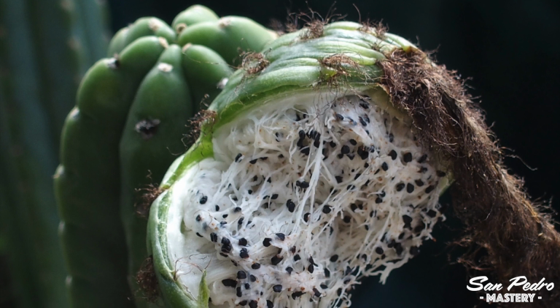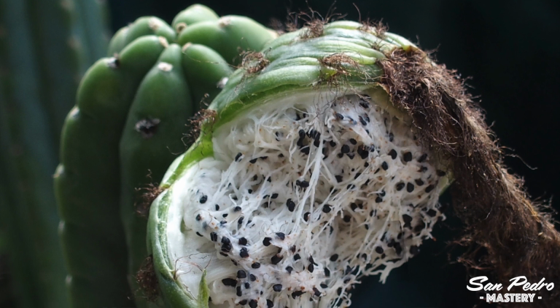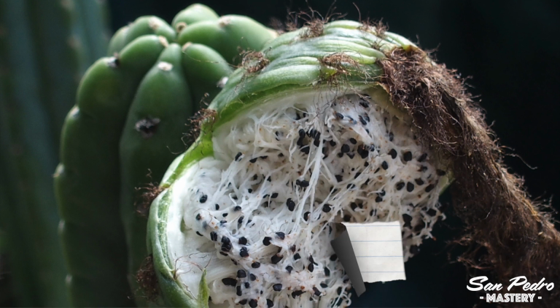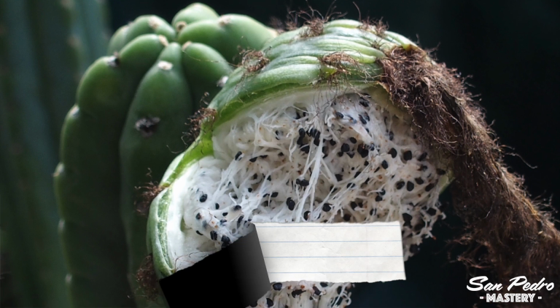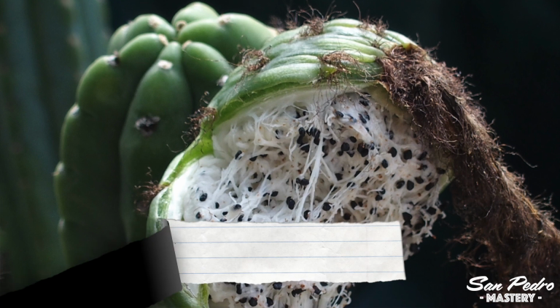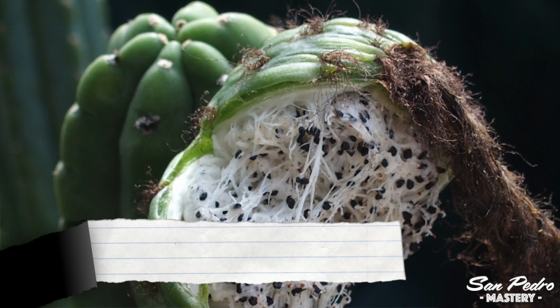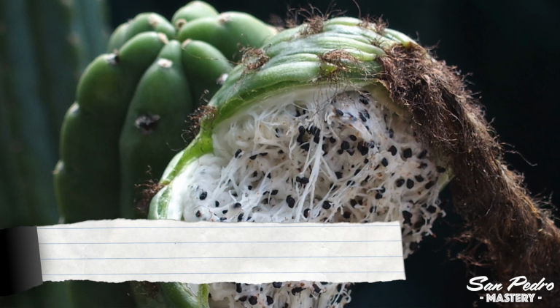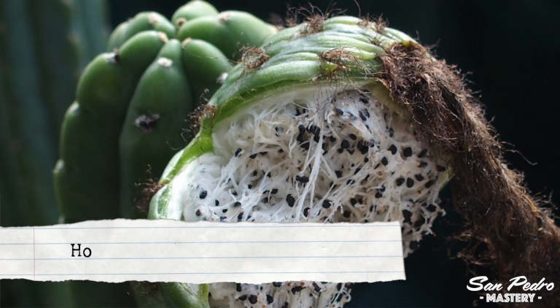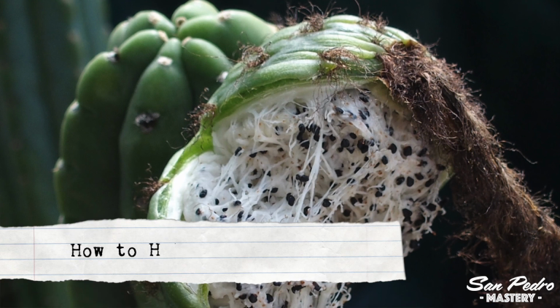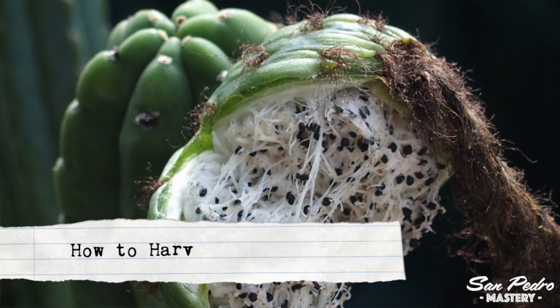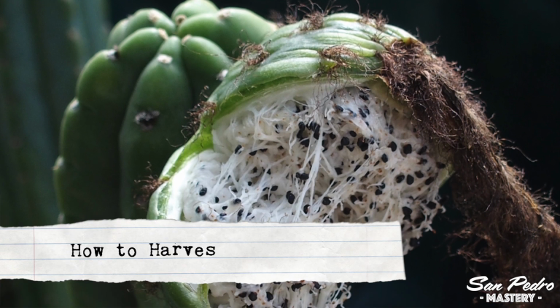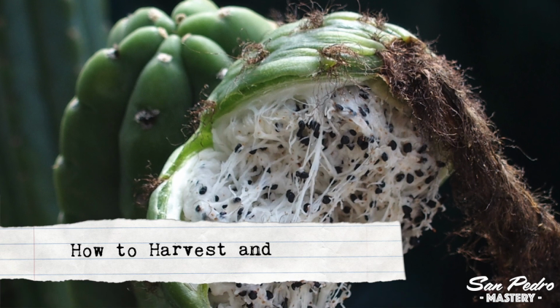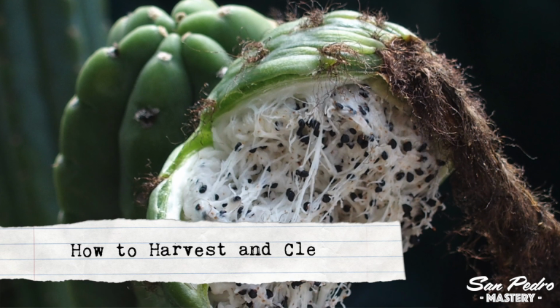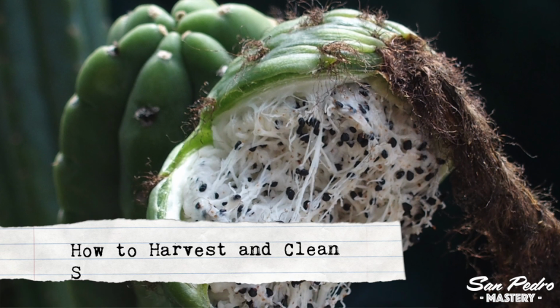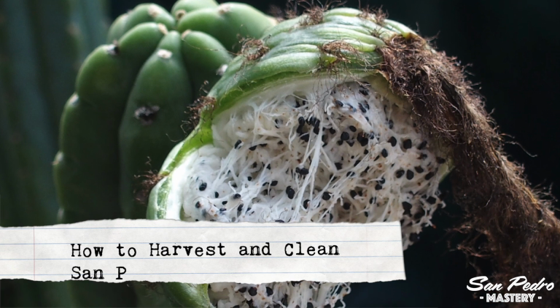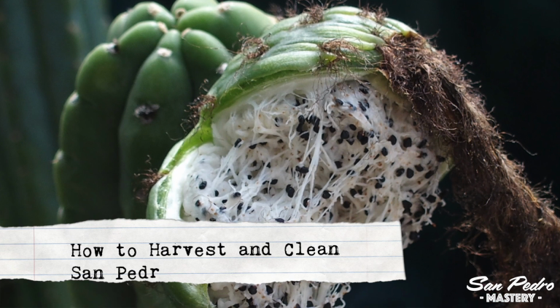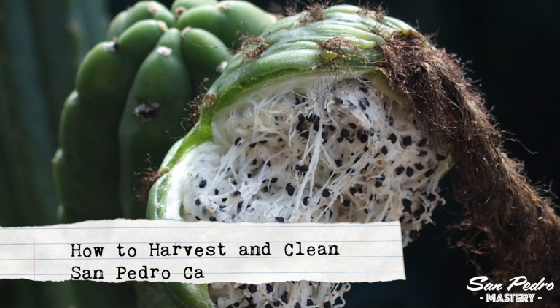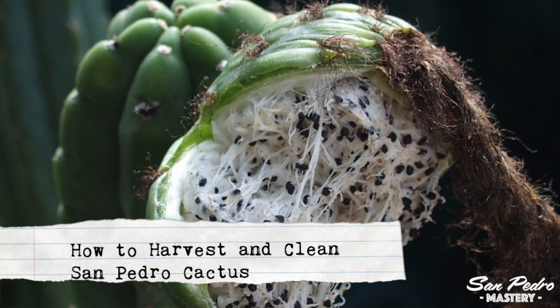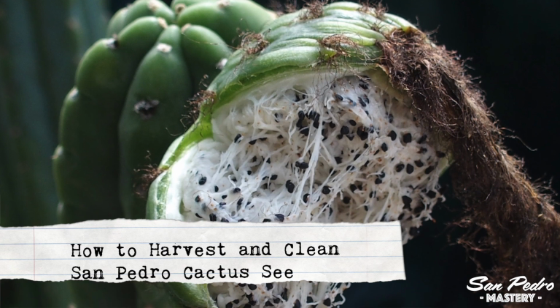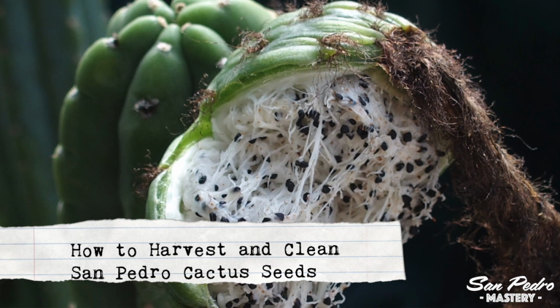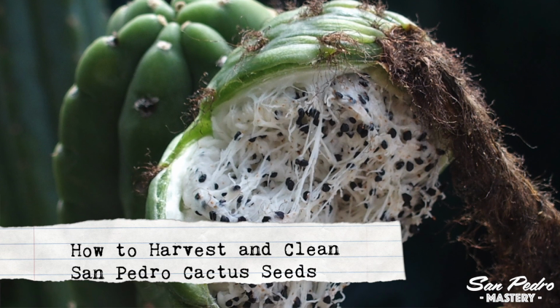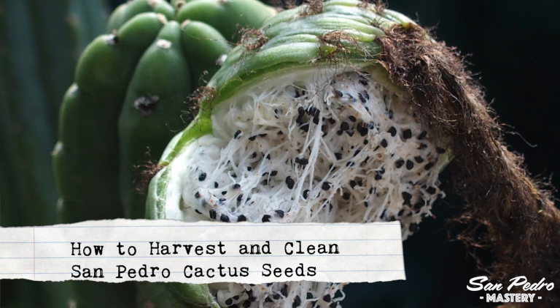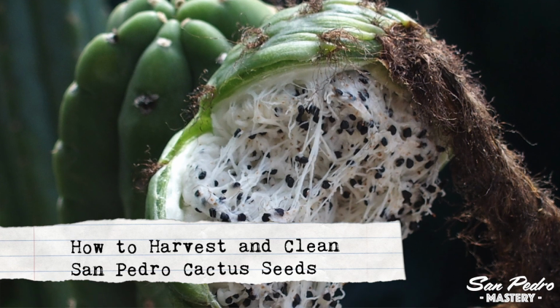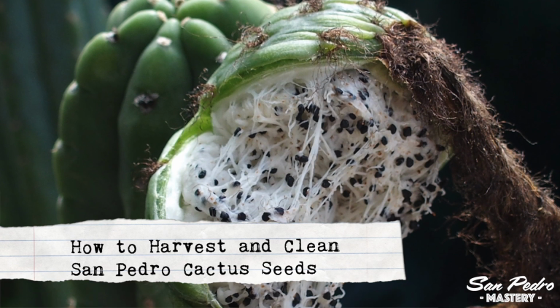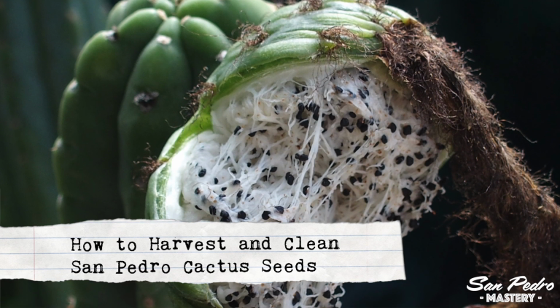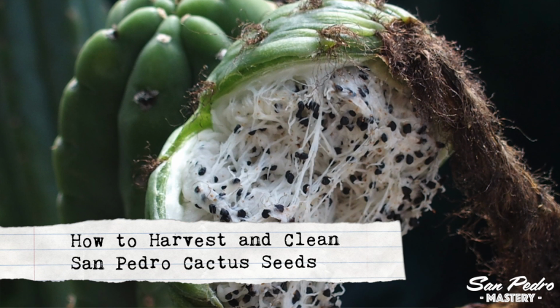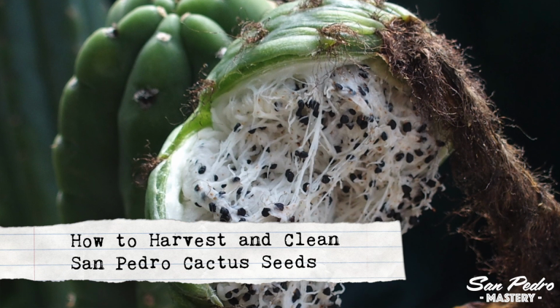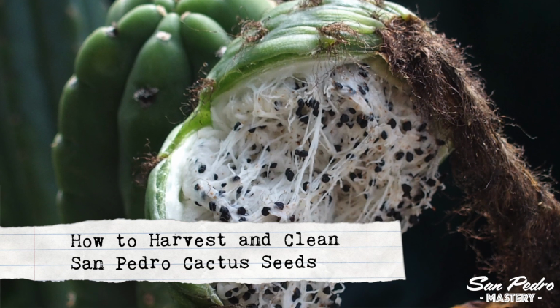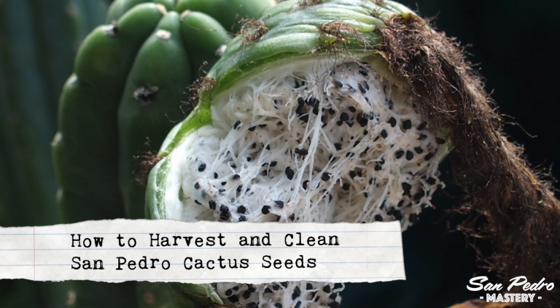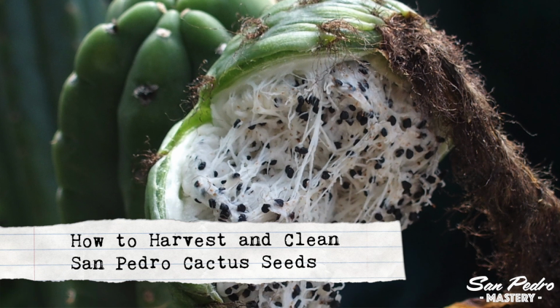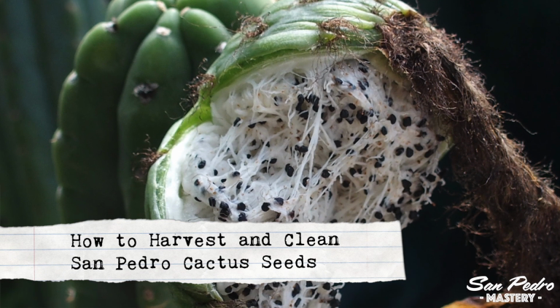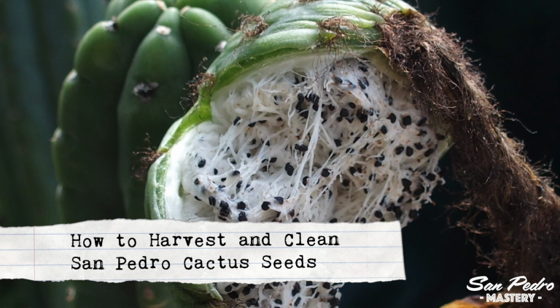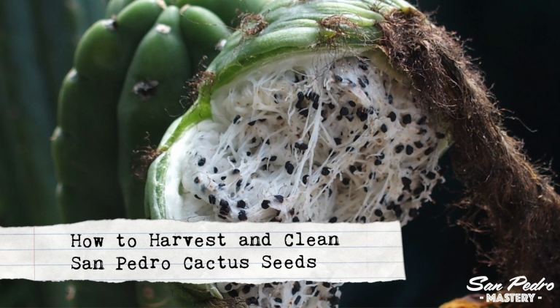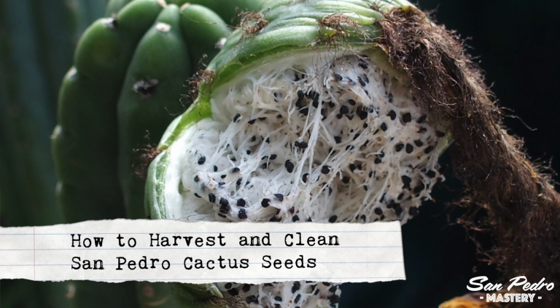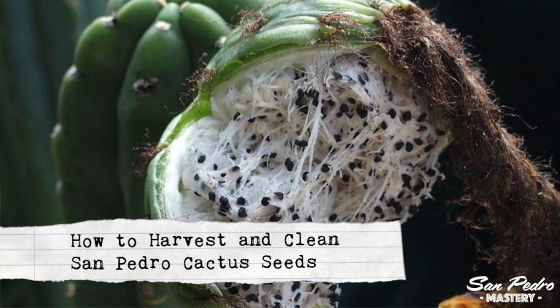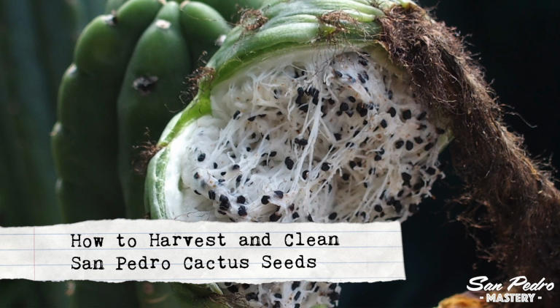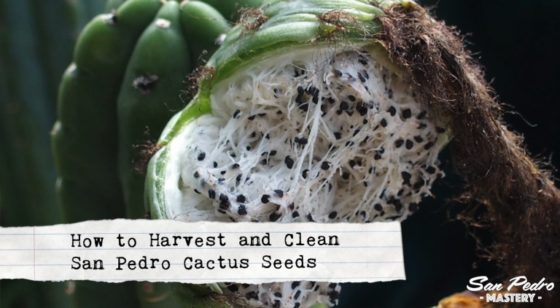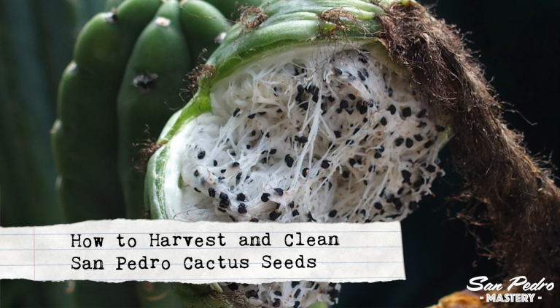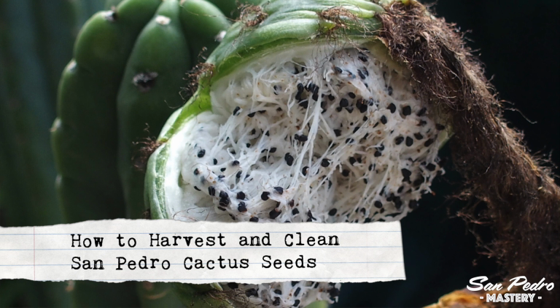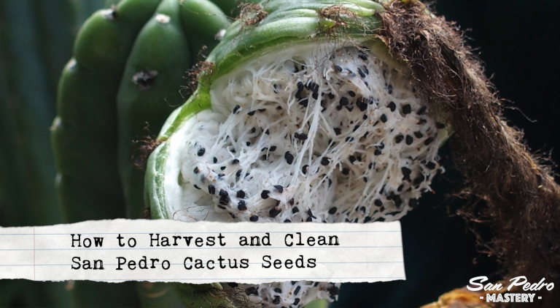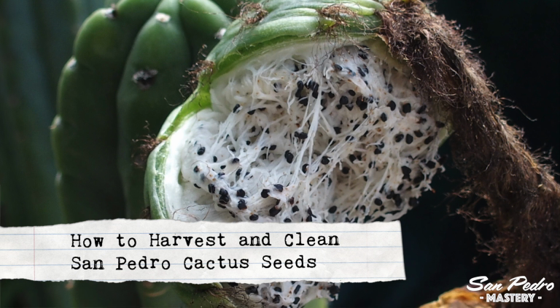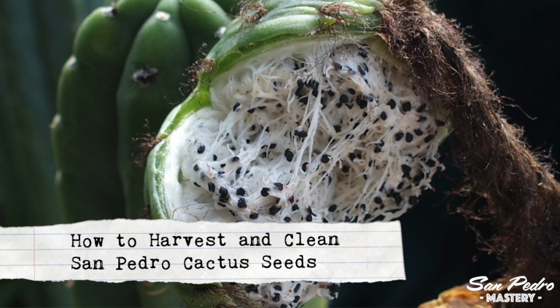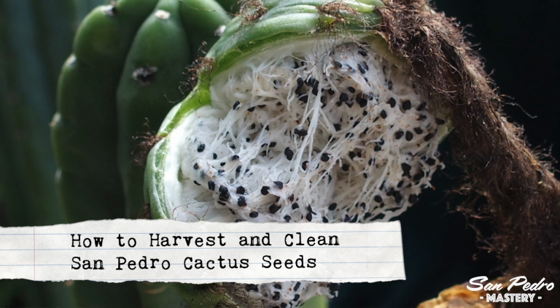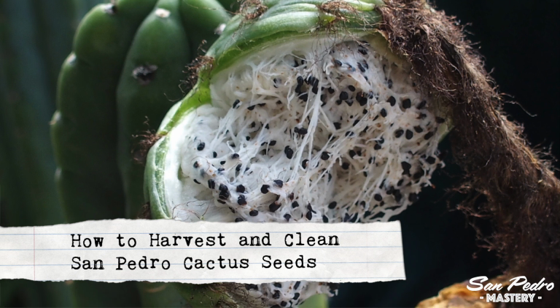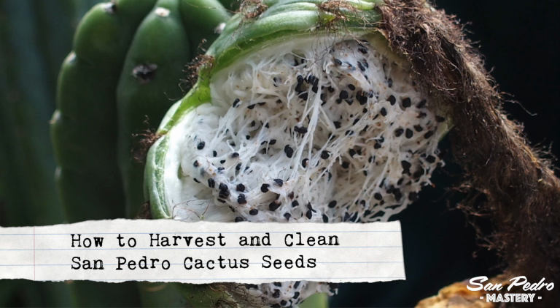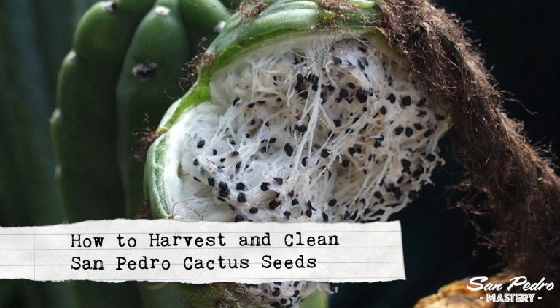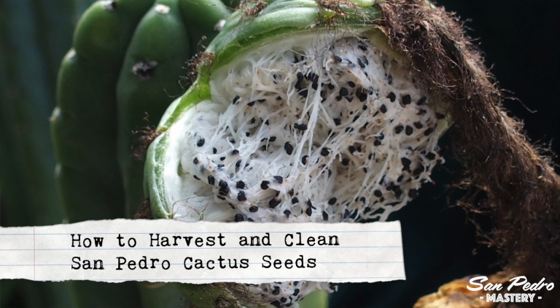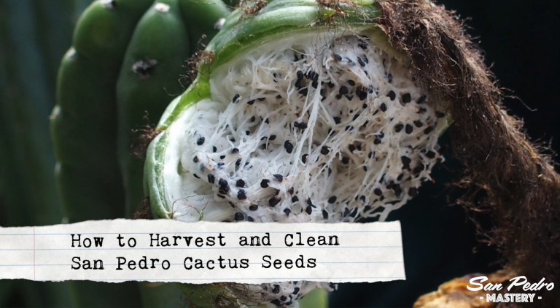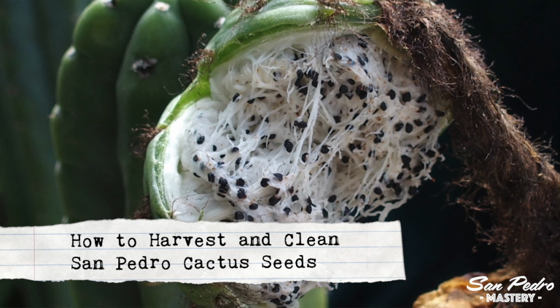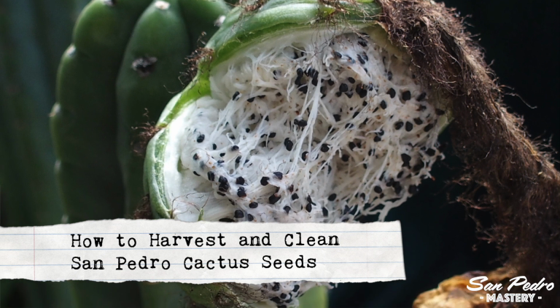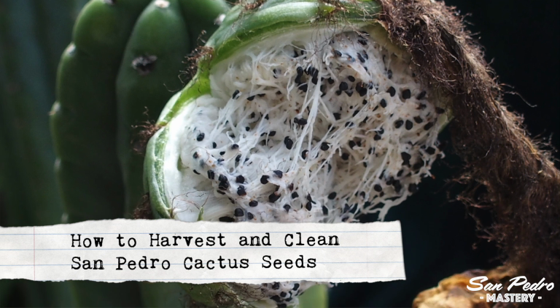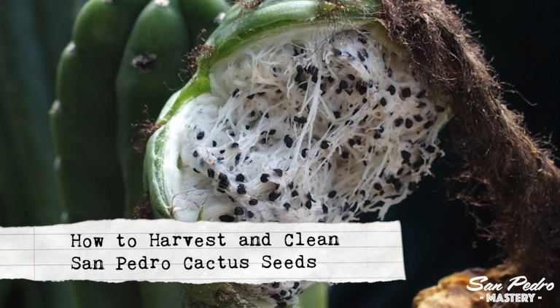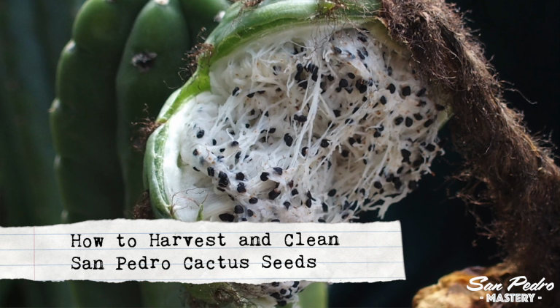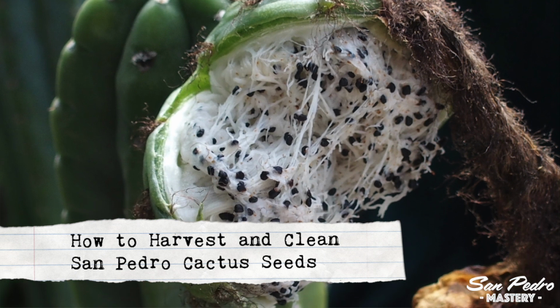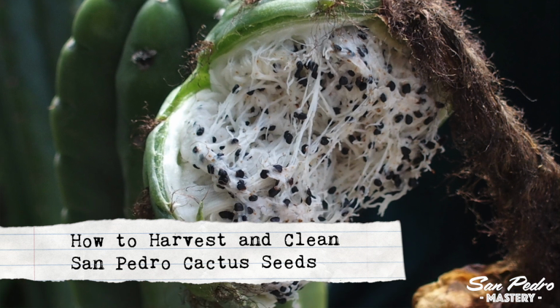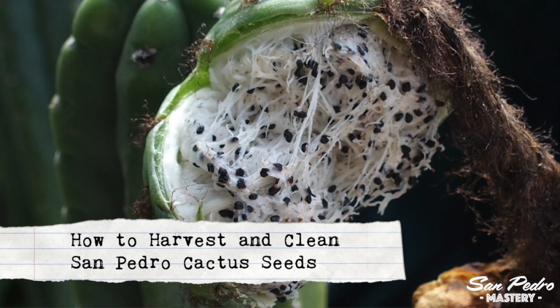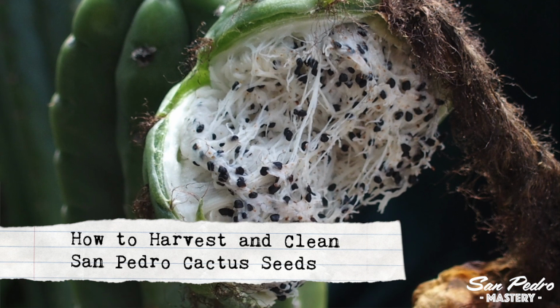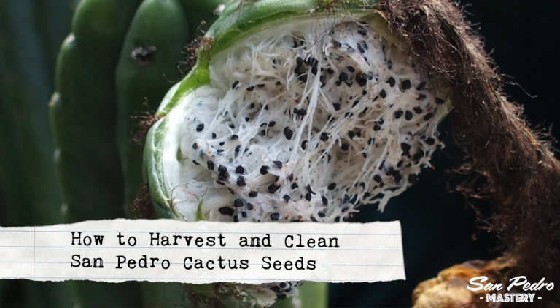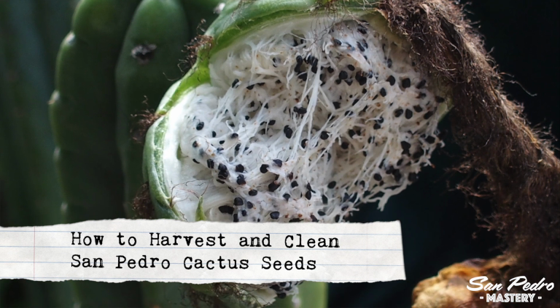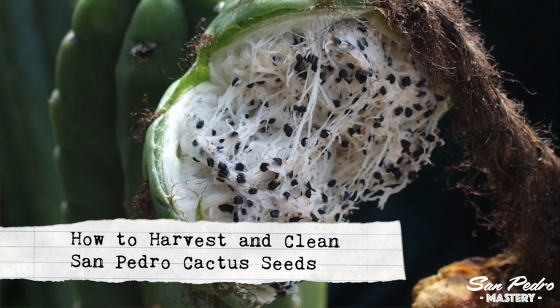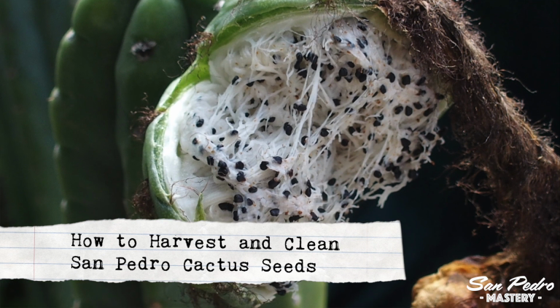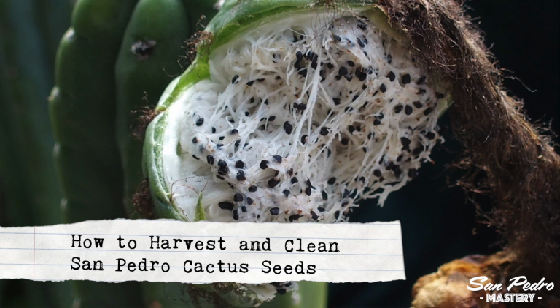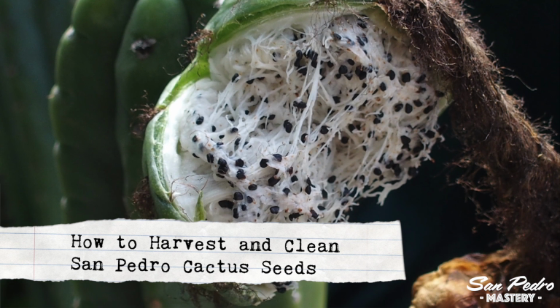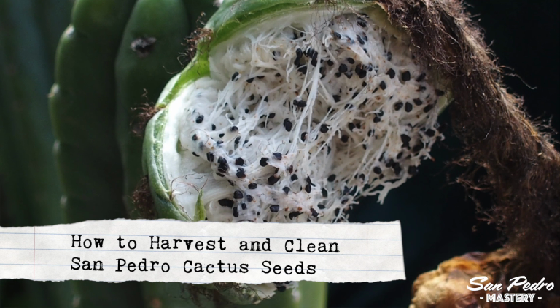Hey everyone, this is Jerry with San Pedro Mastery. In this video I will show you how to harvest a San Pedro fruit and how to clean its seeds.